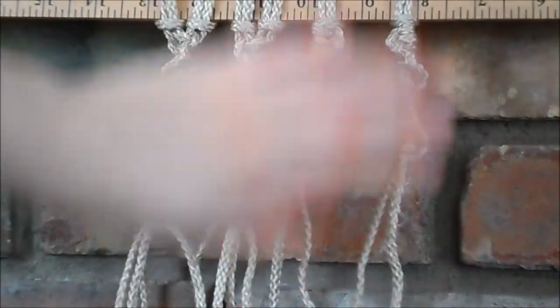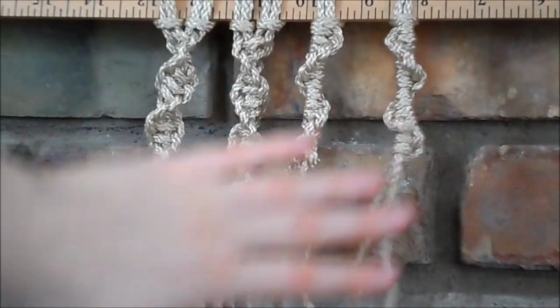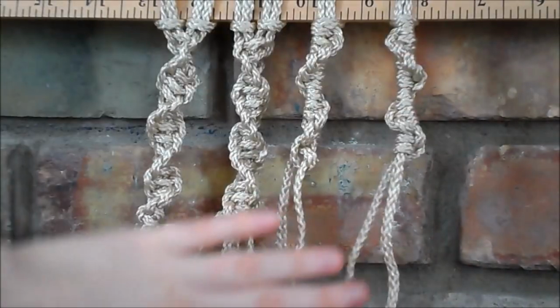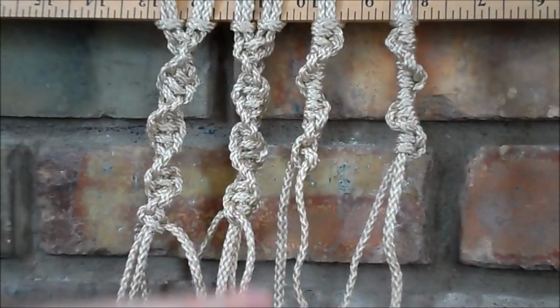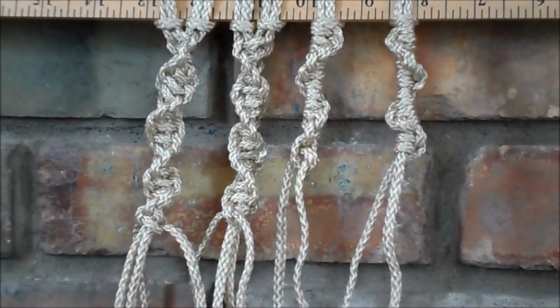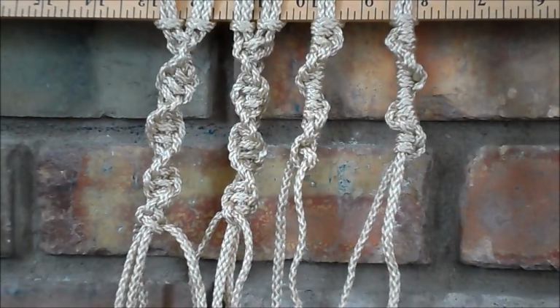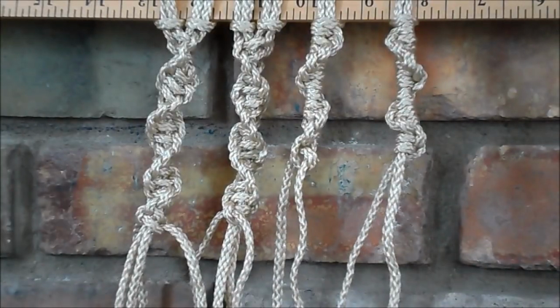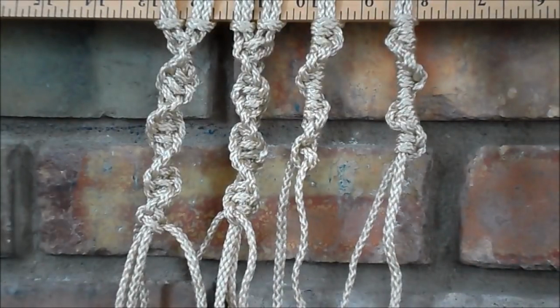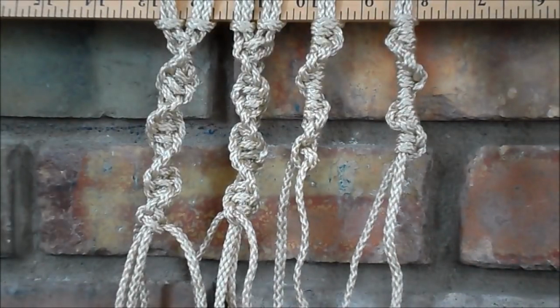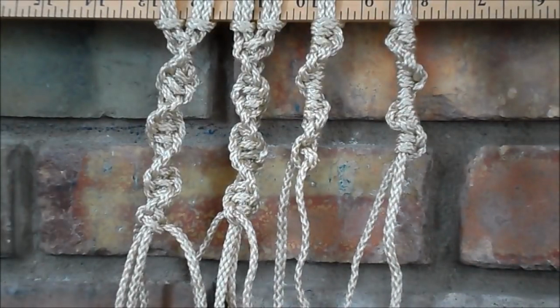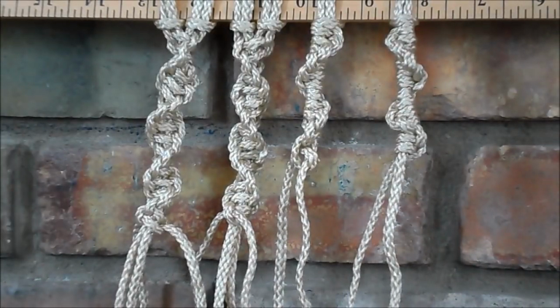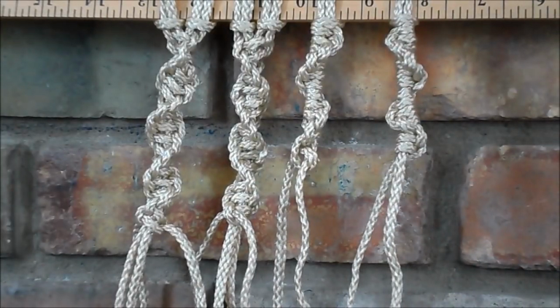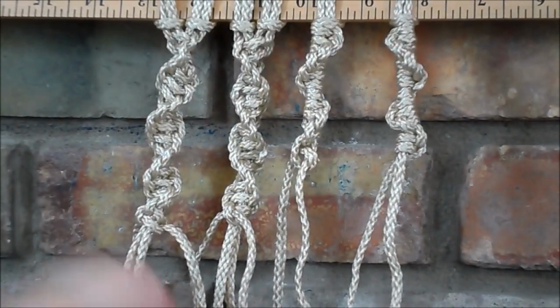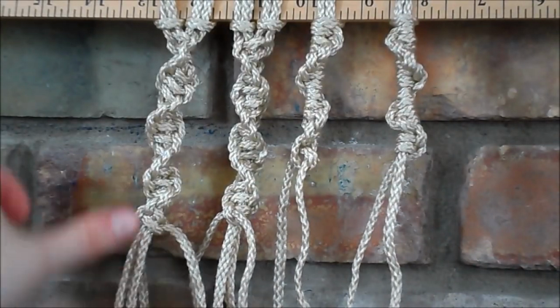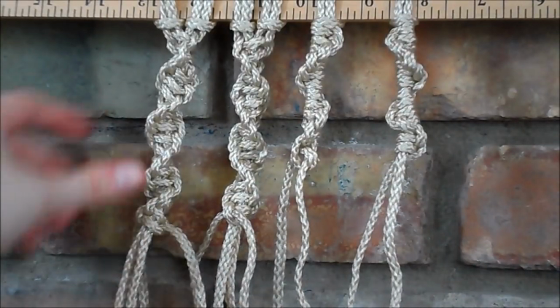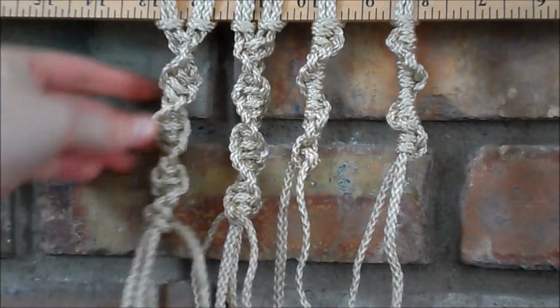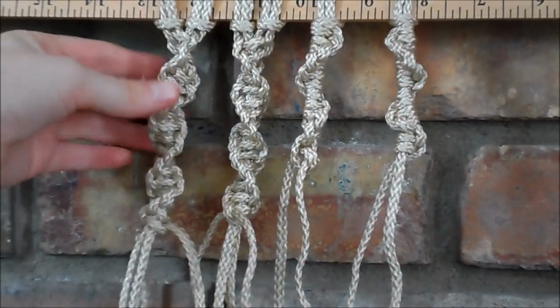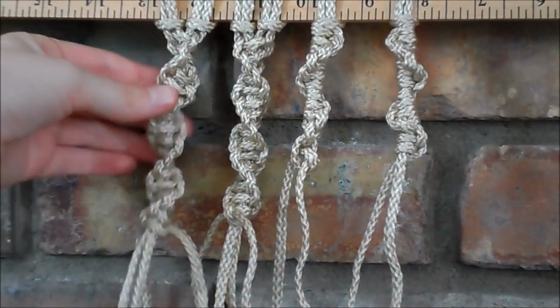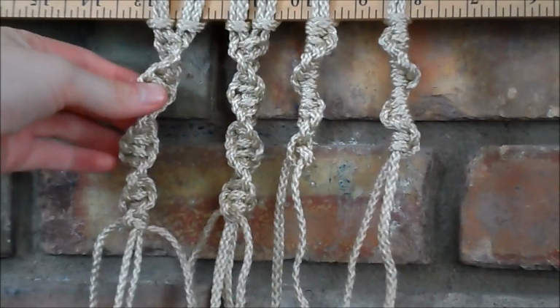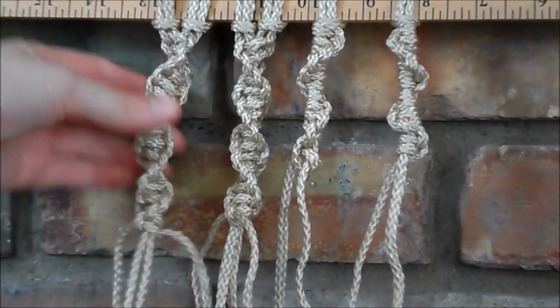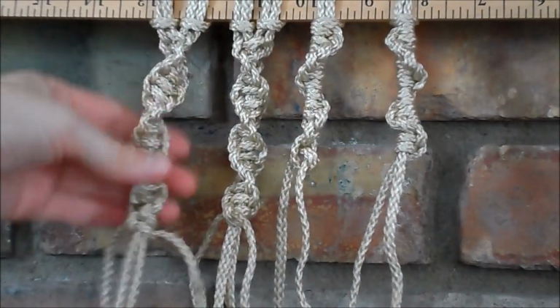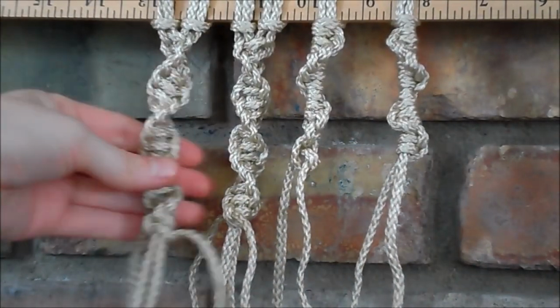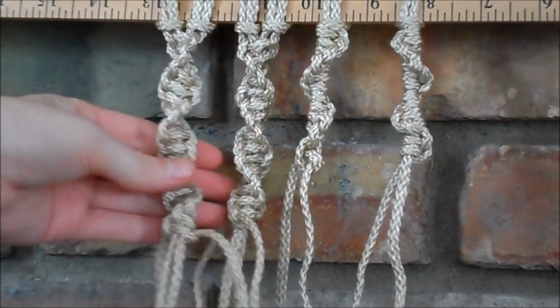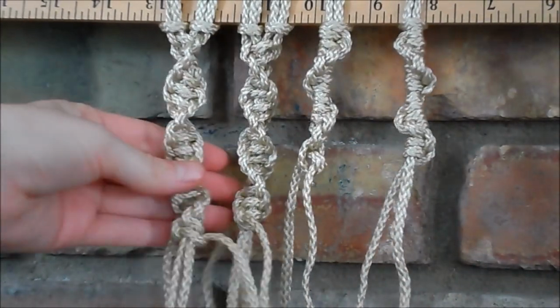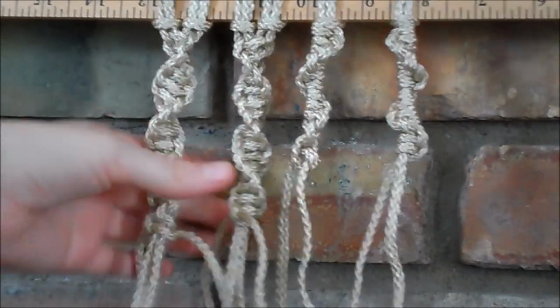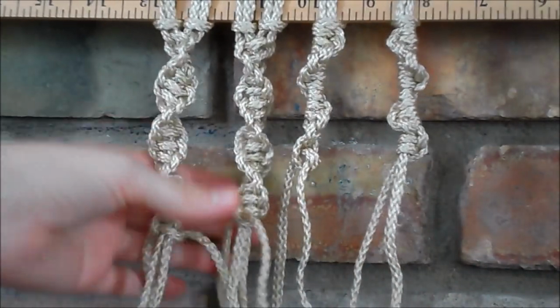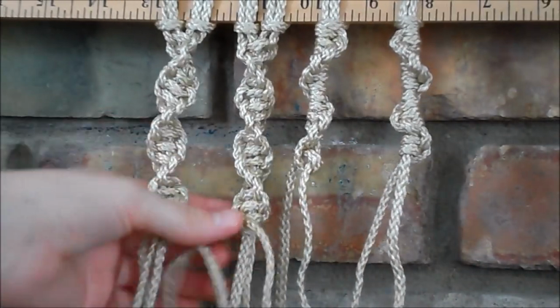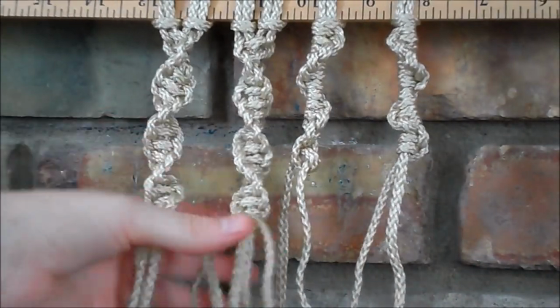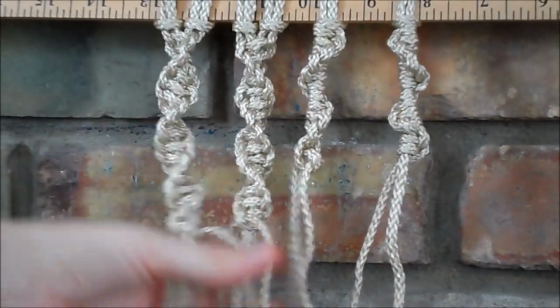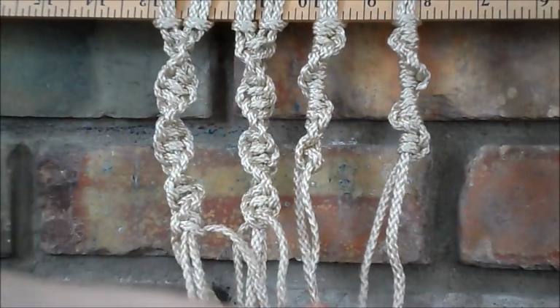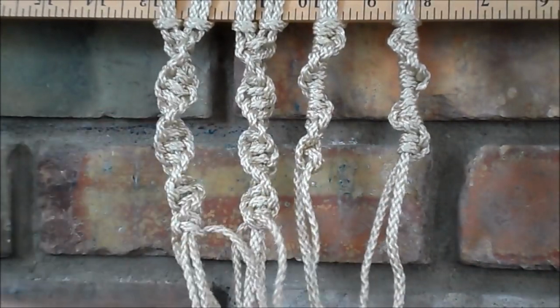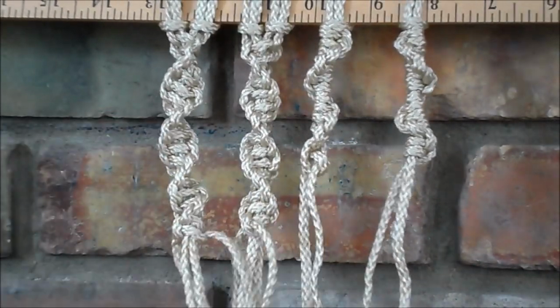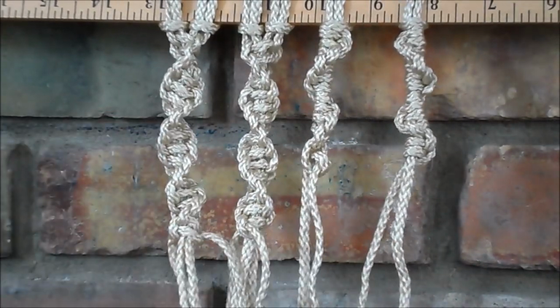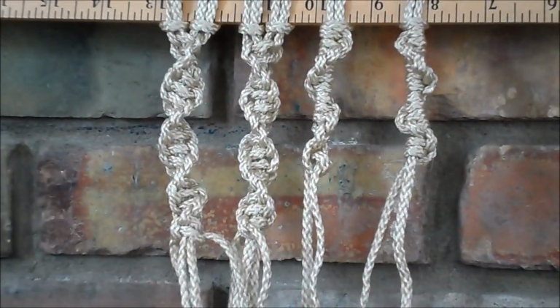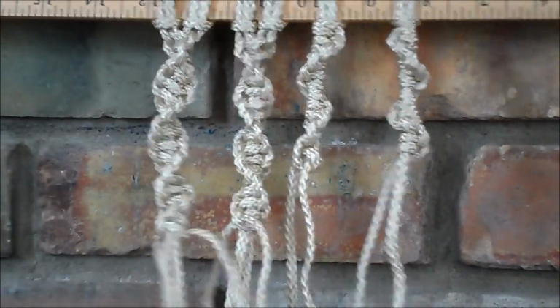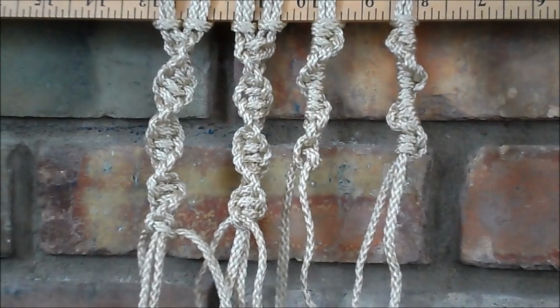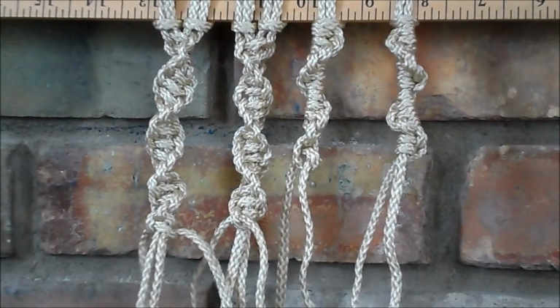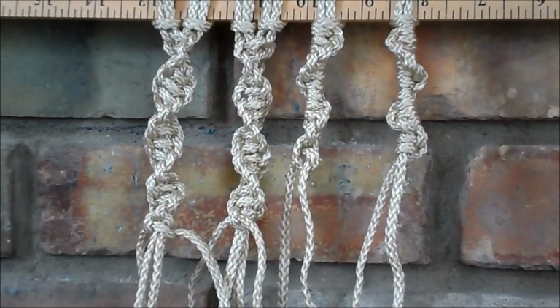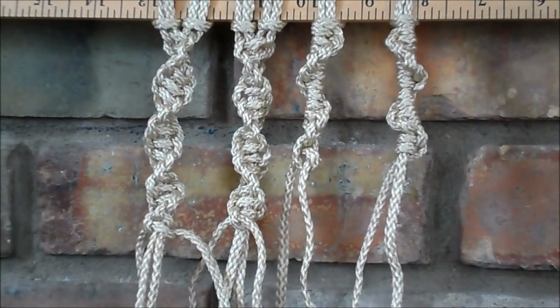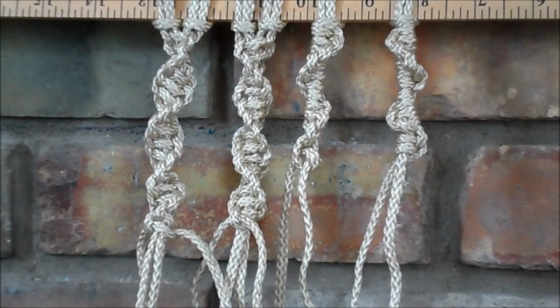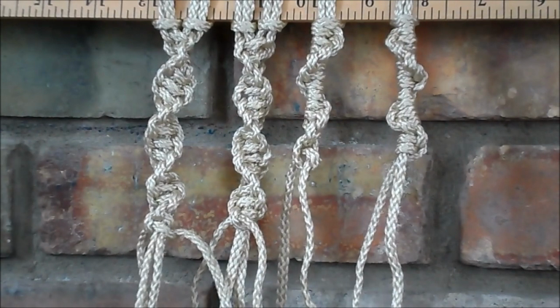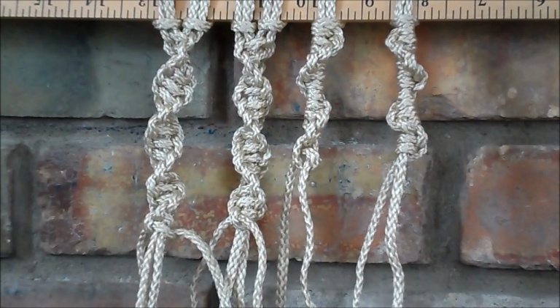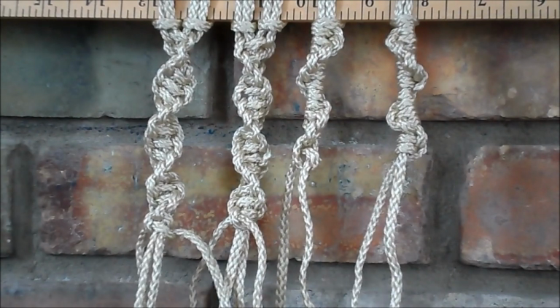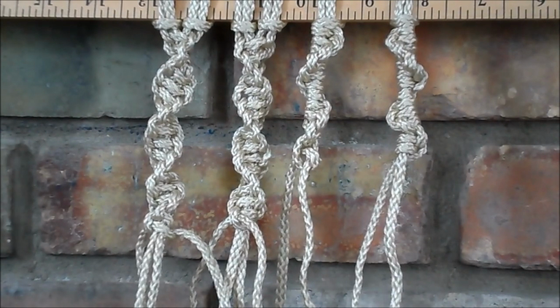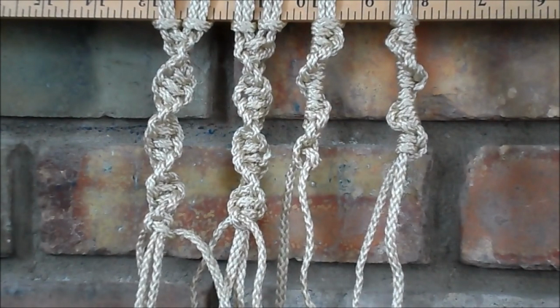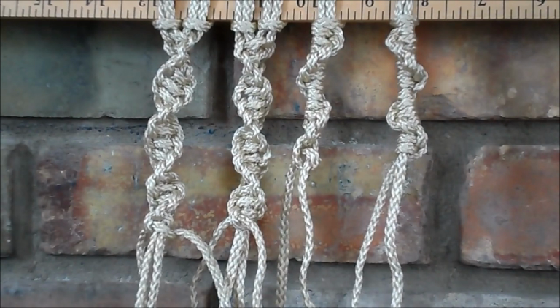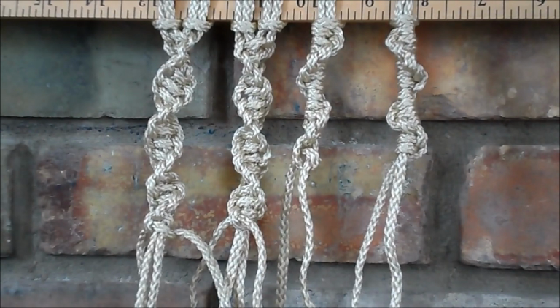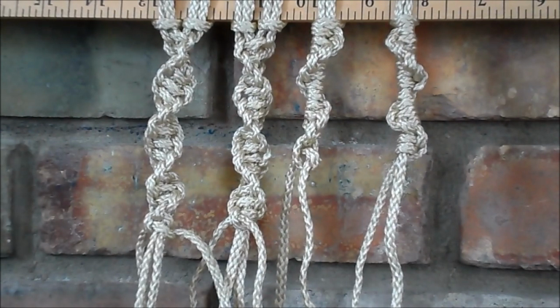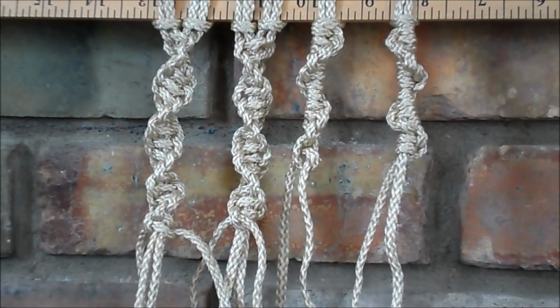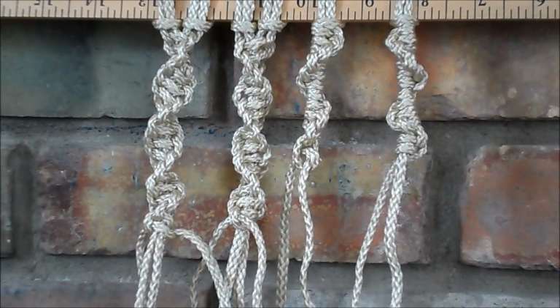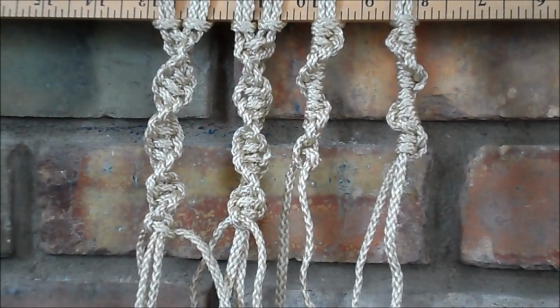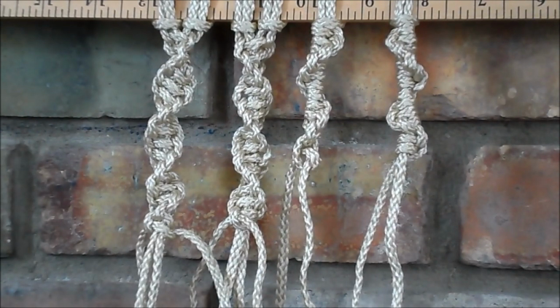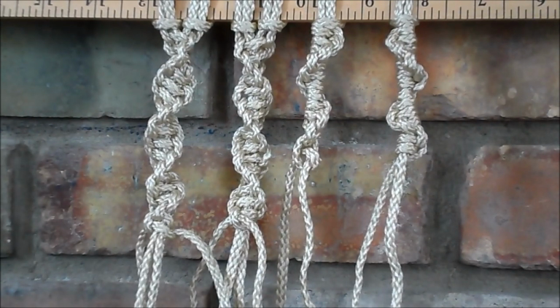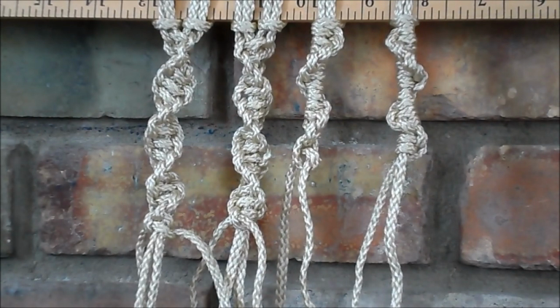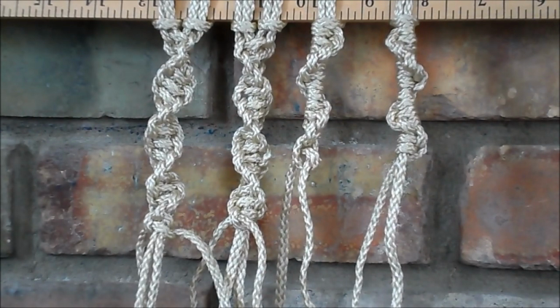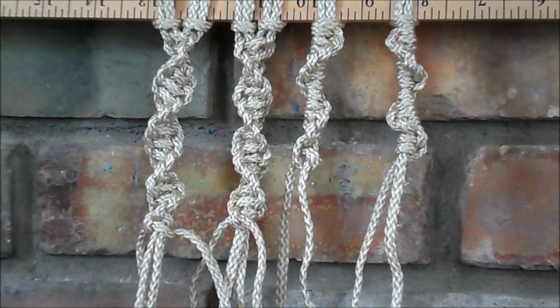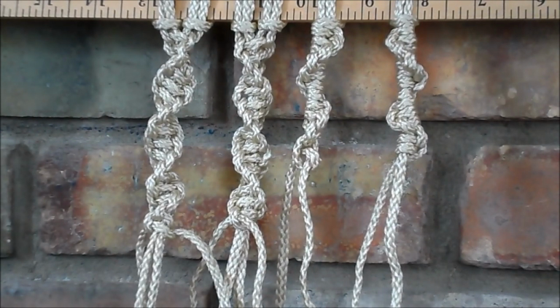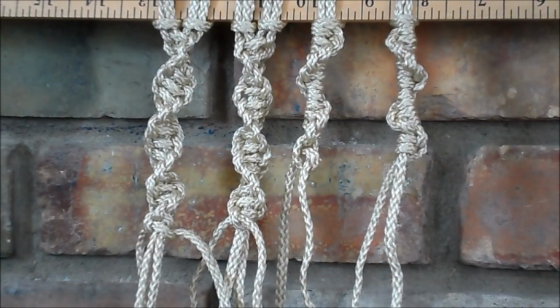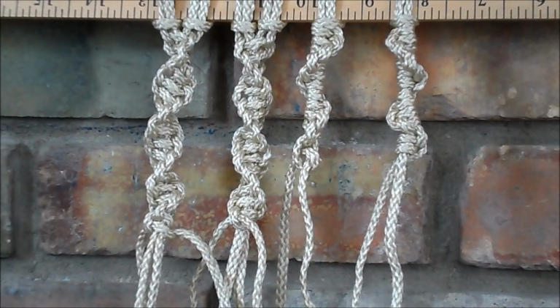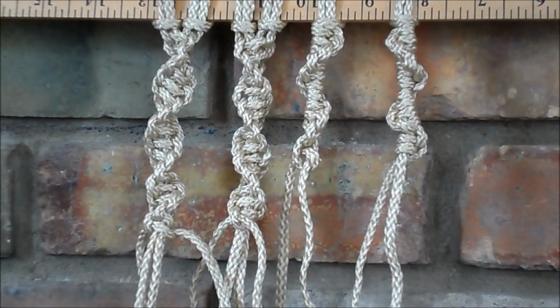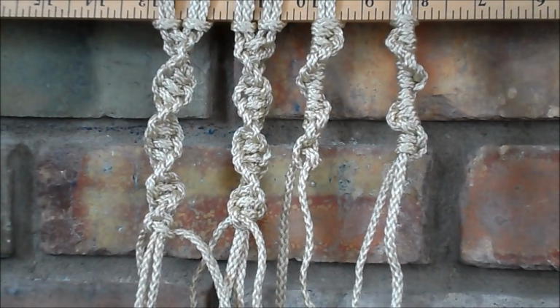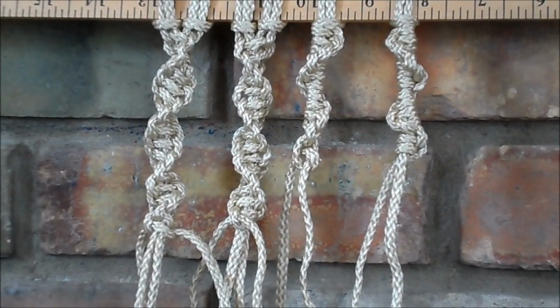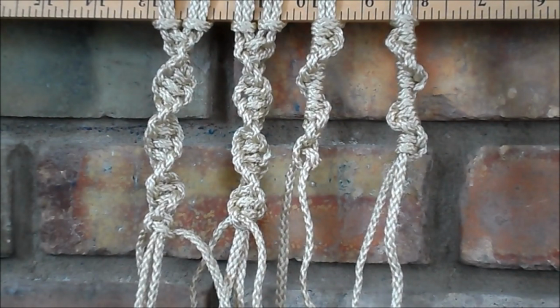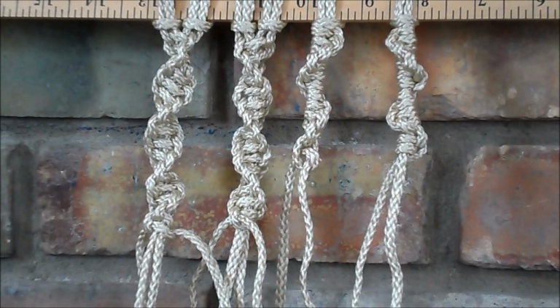So that is four different ways you can make the spiral knot. I hope you found this video helpful, and thanks for watching.